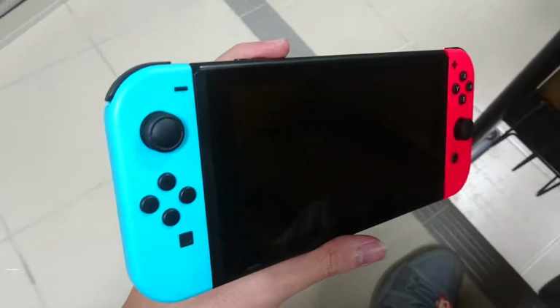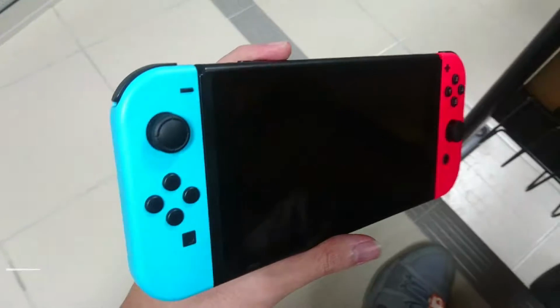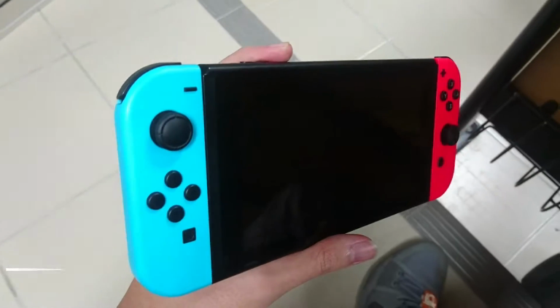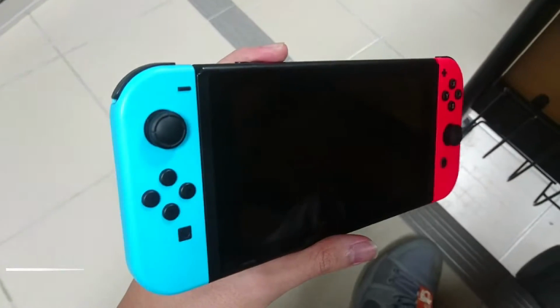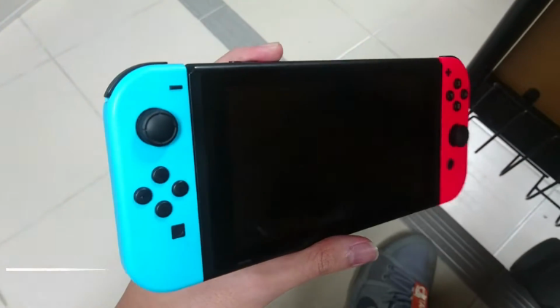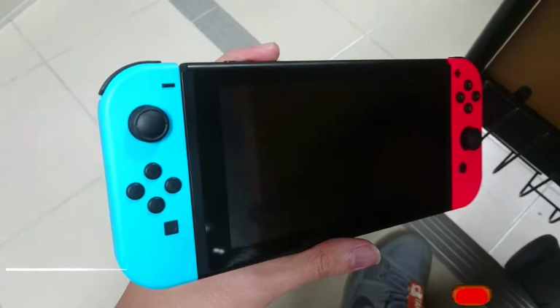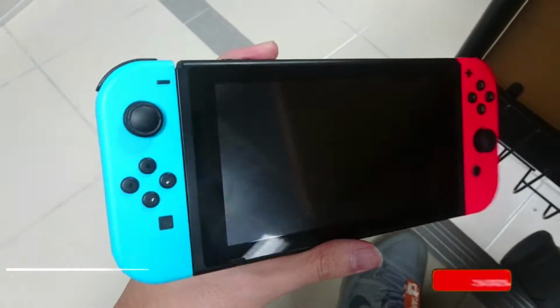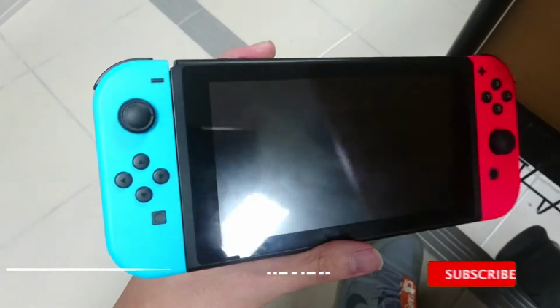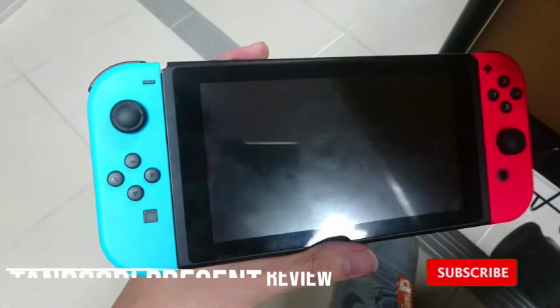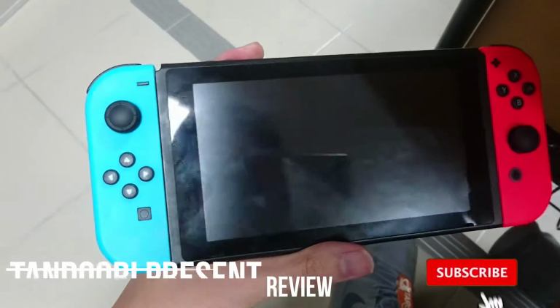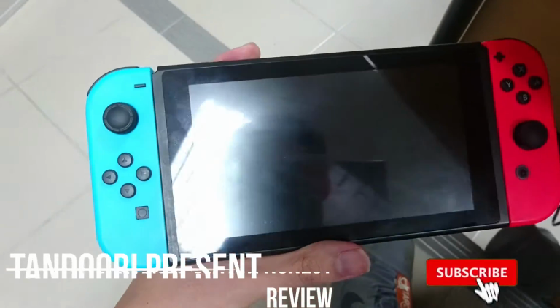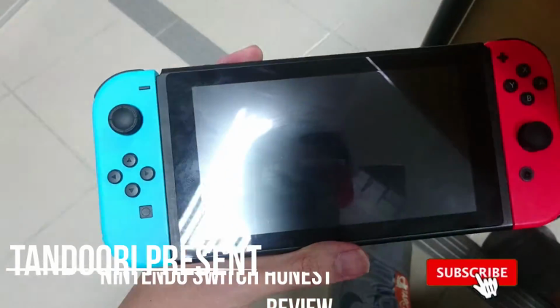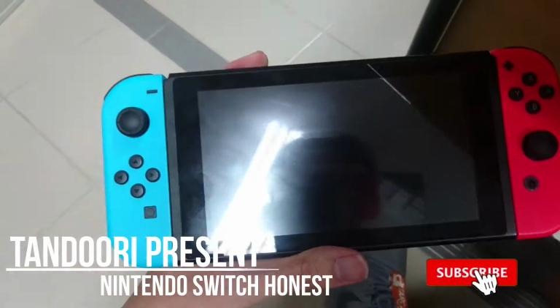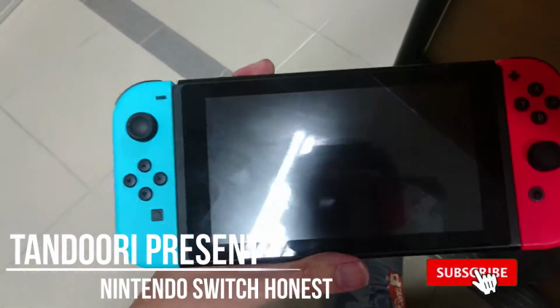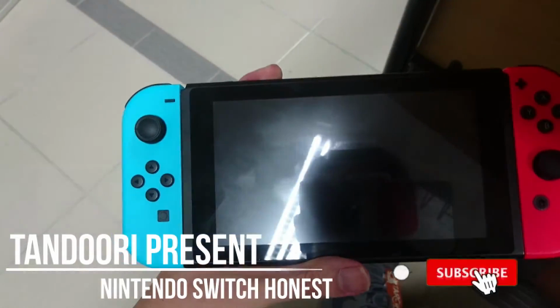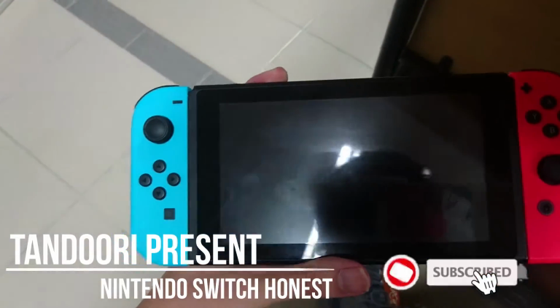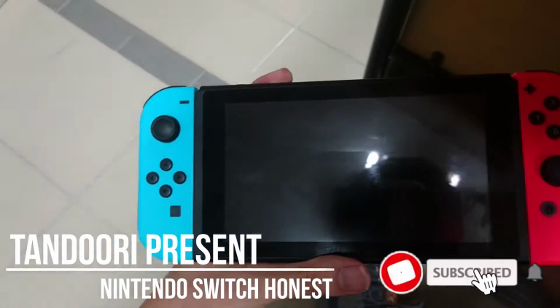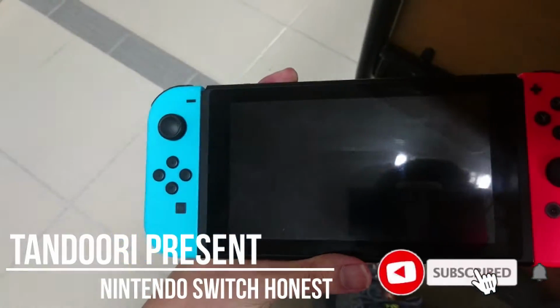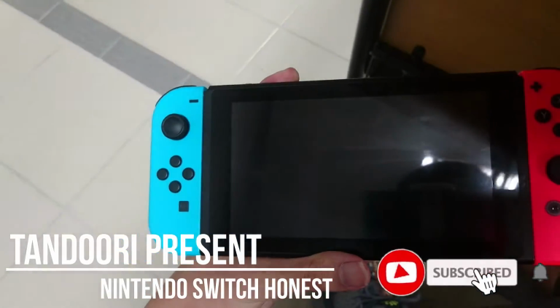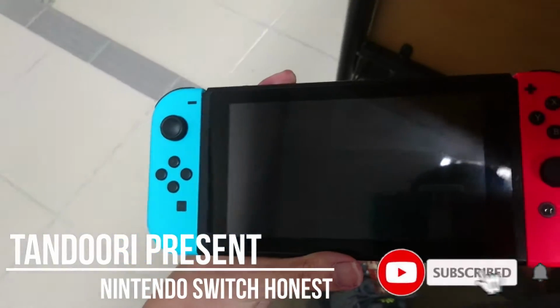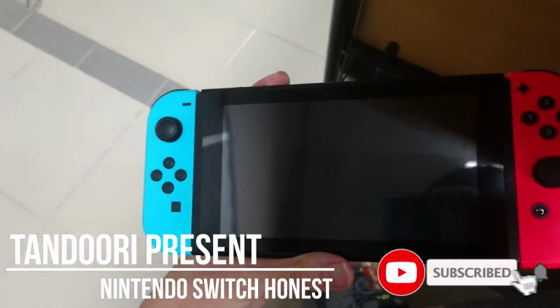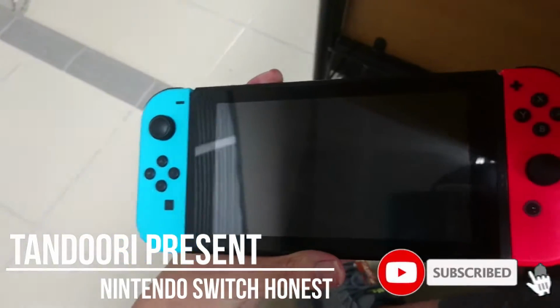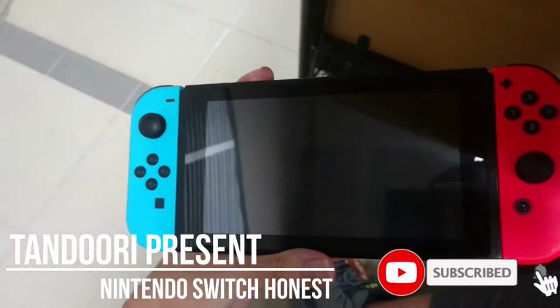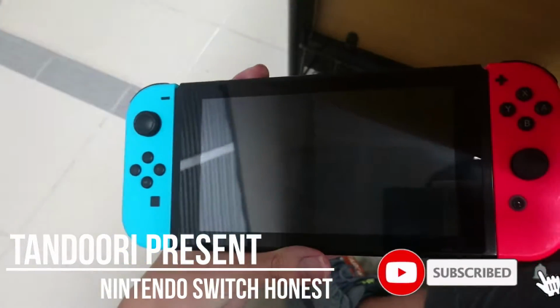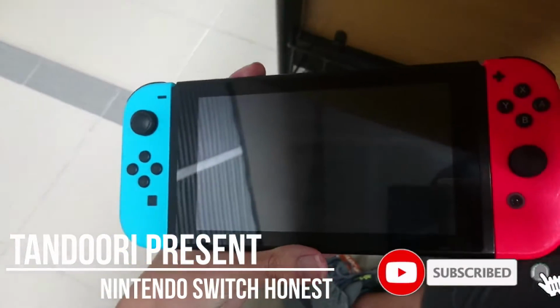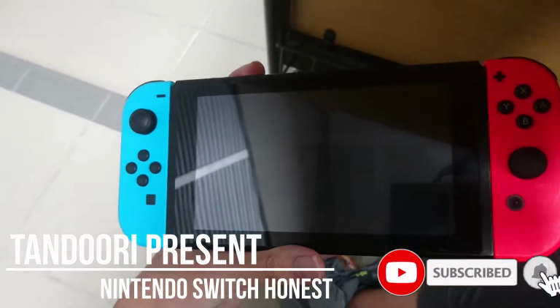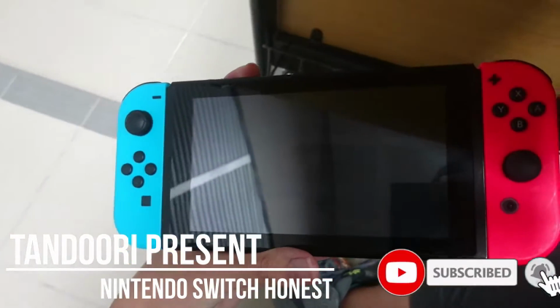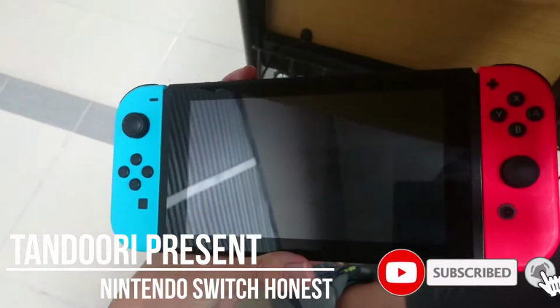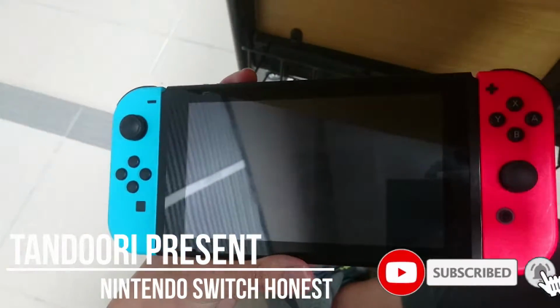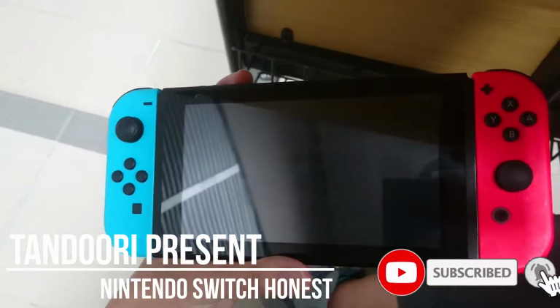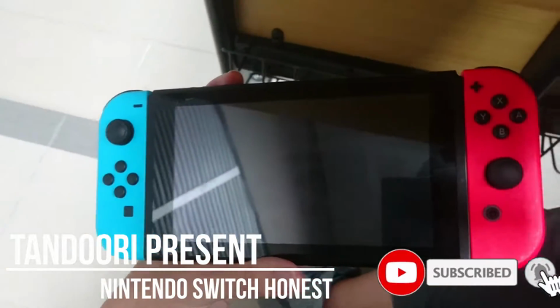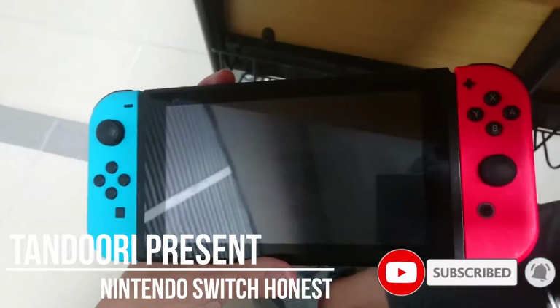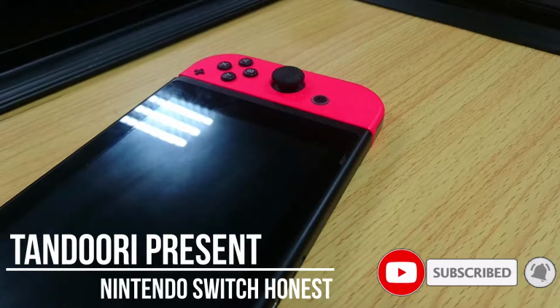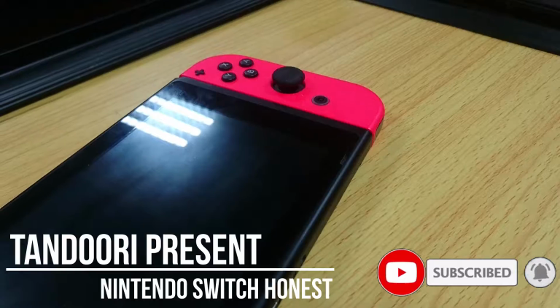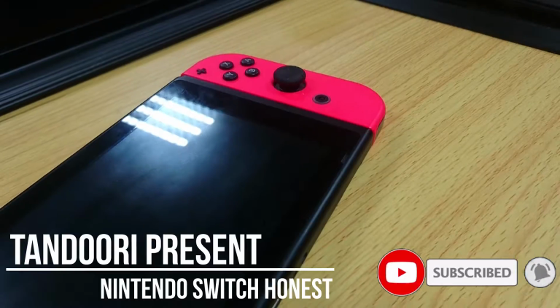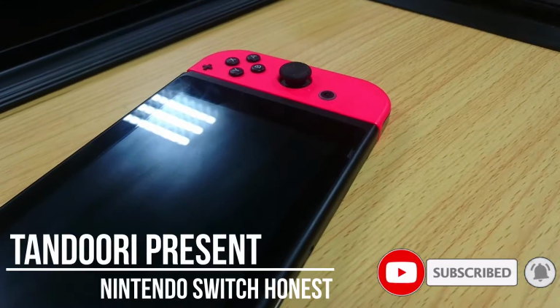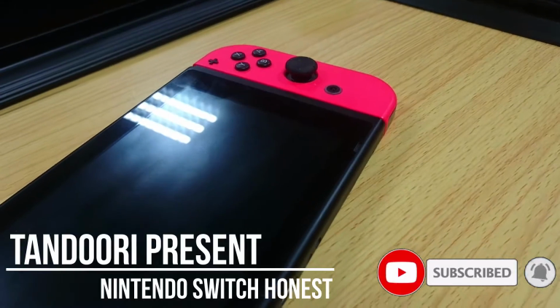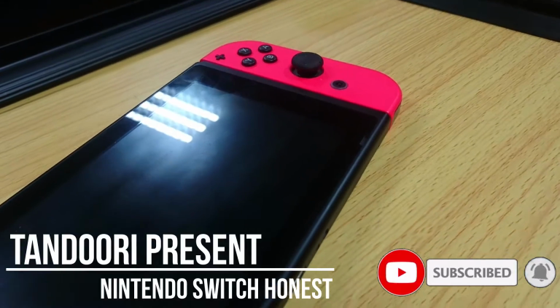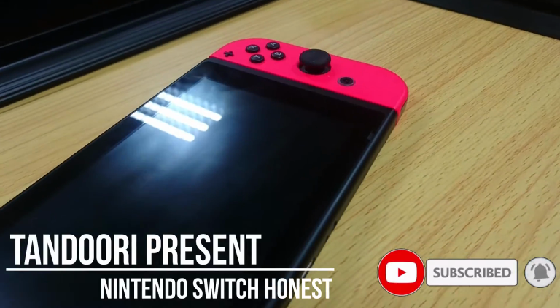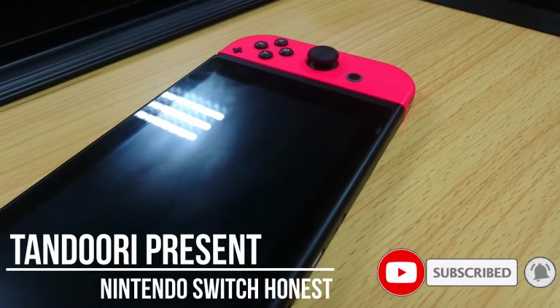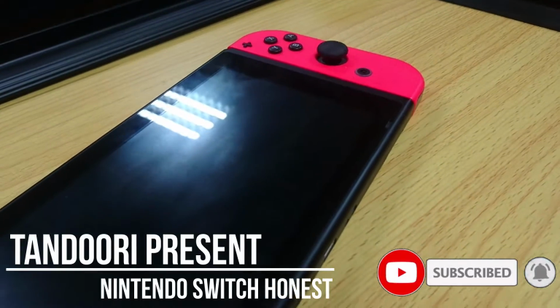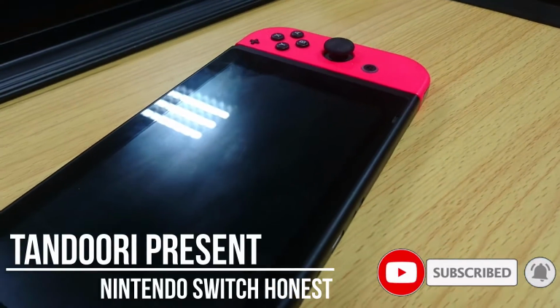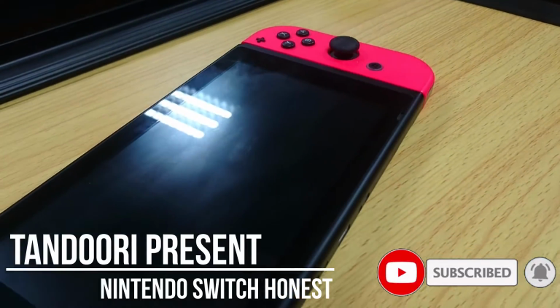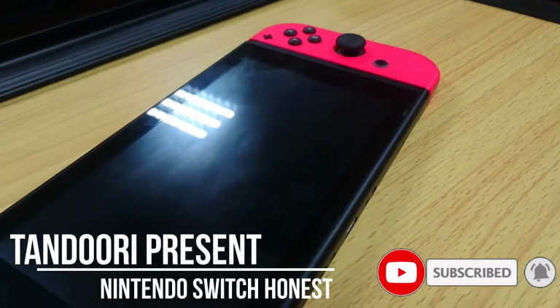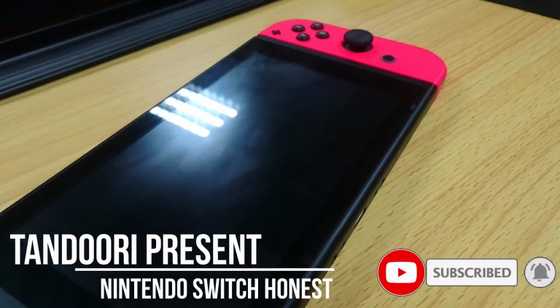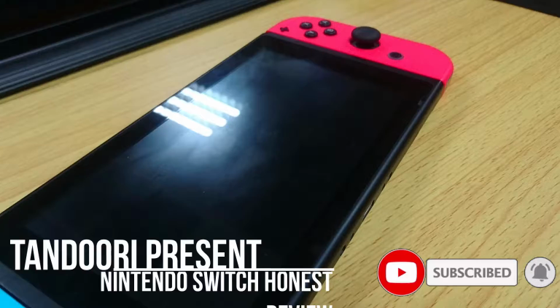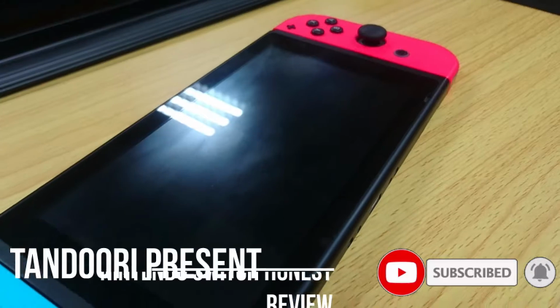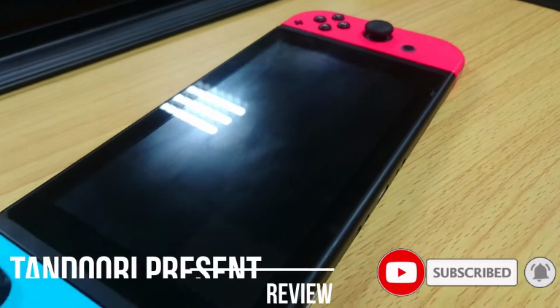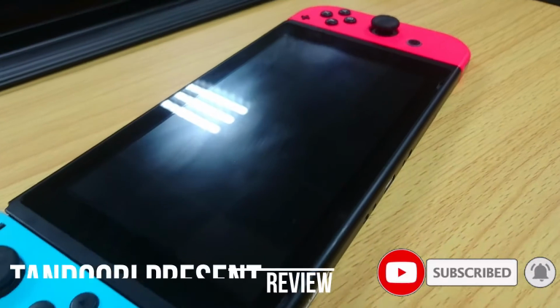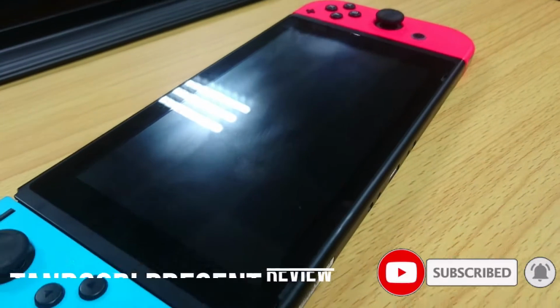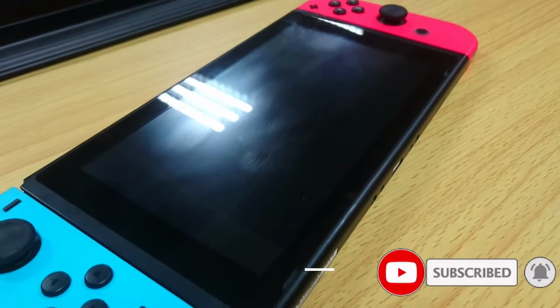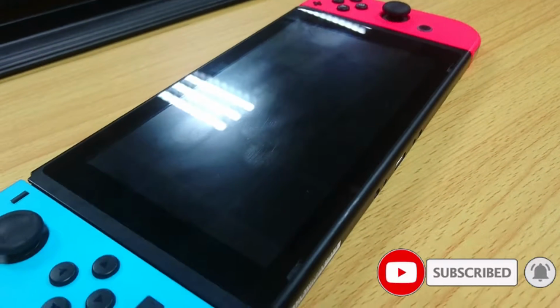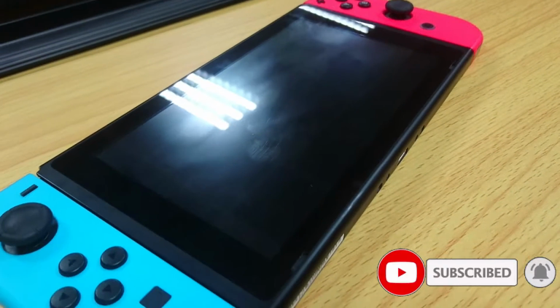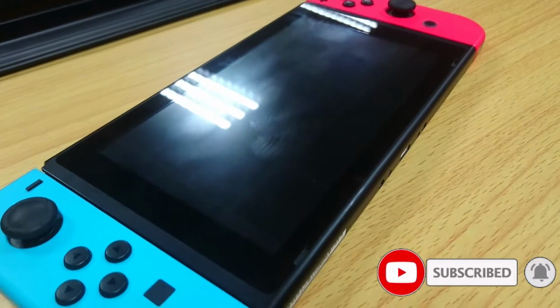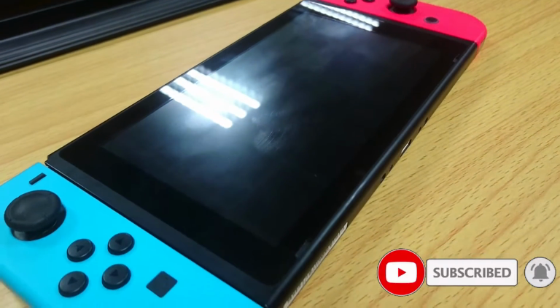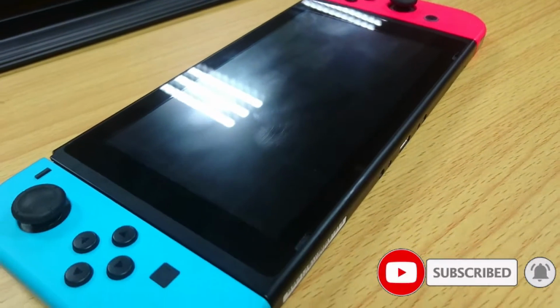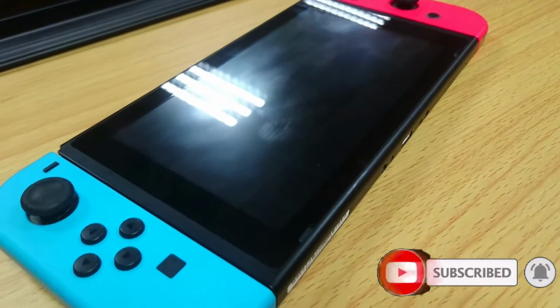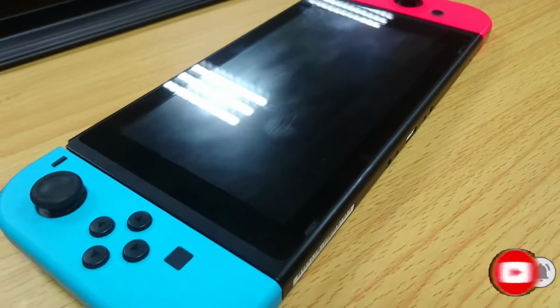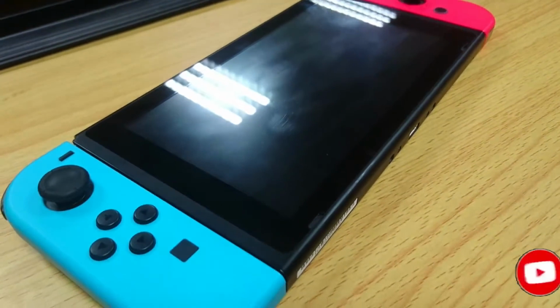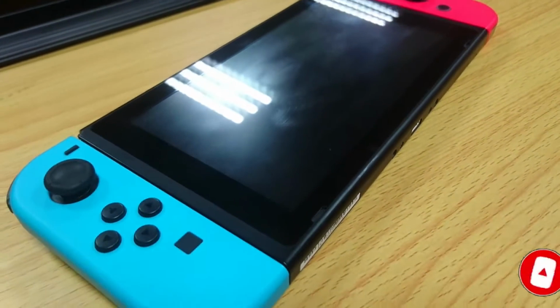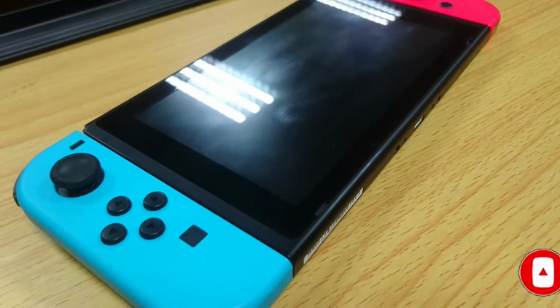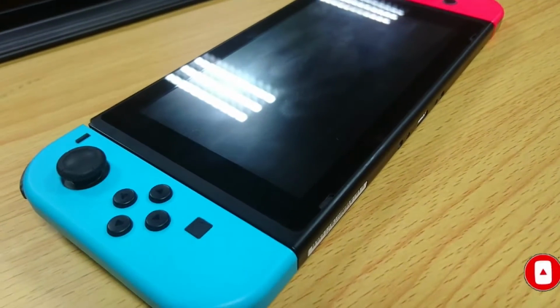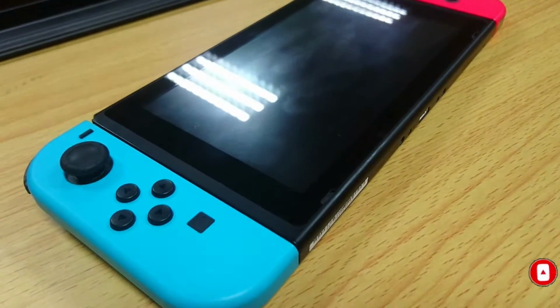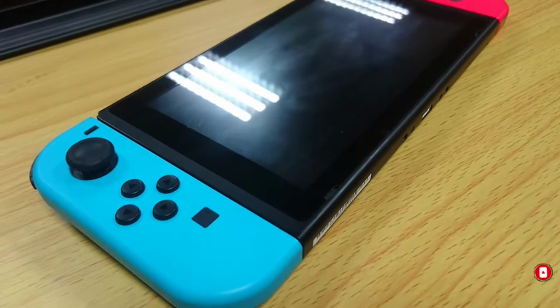What is going on guys, Tandoori here, and today I will be doing my honest review on the Nintendo Switch.